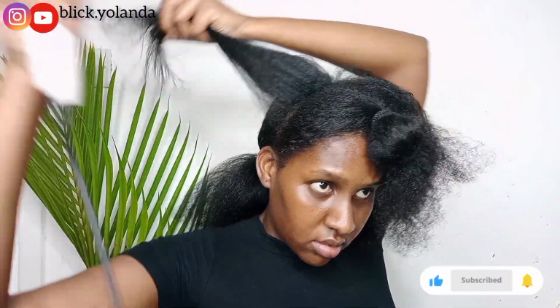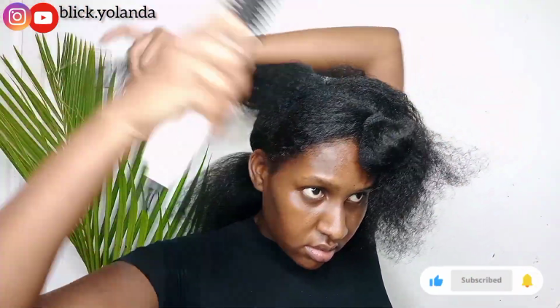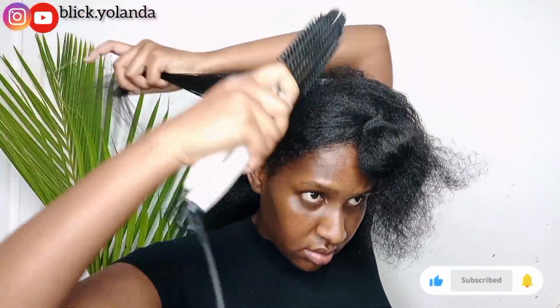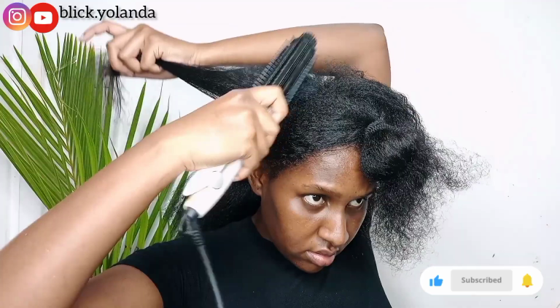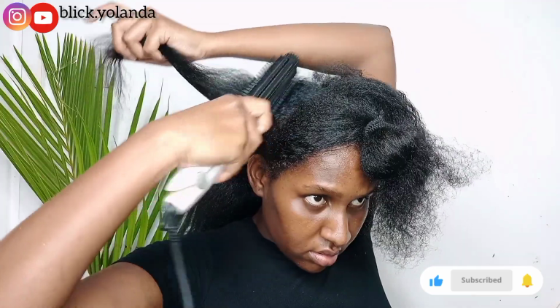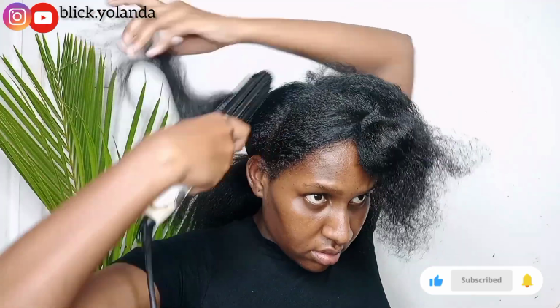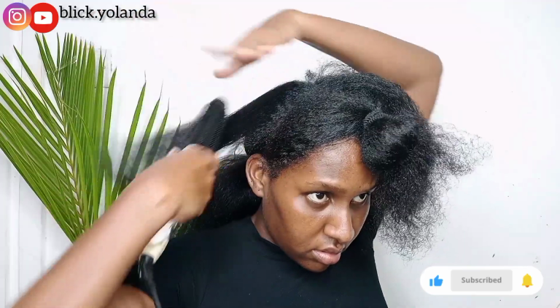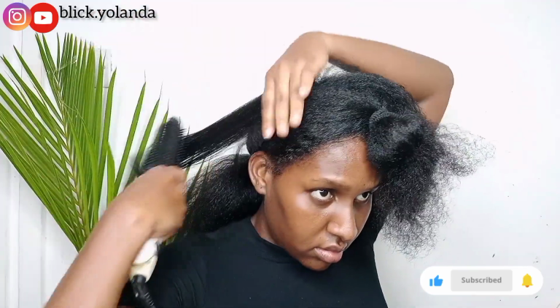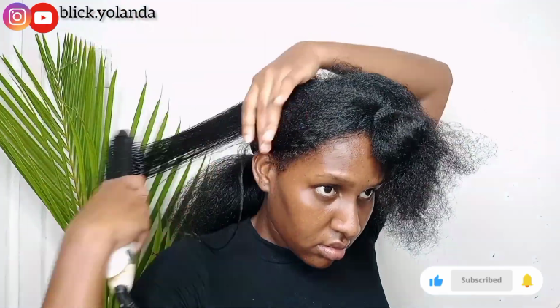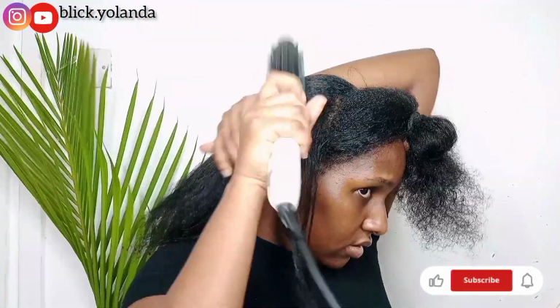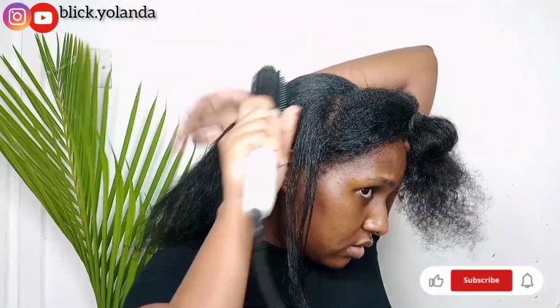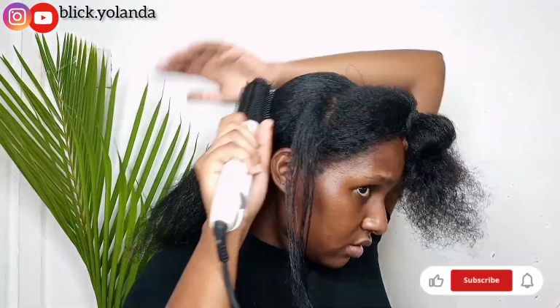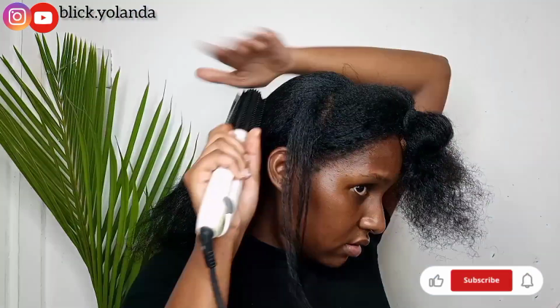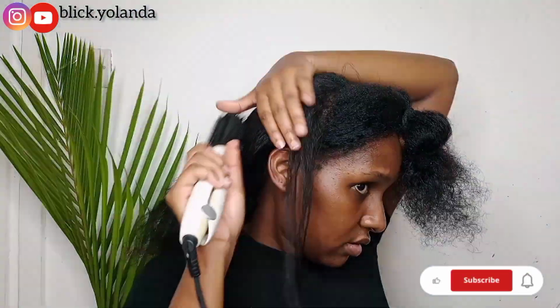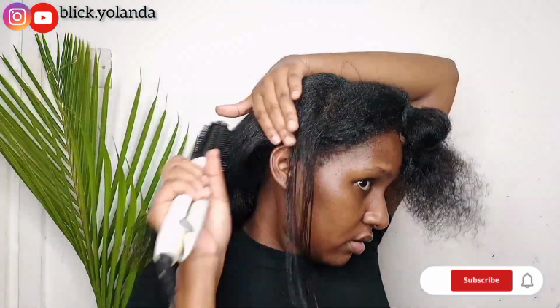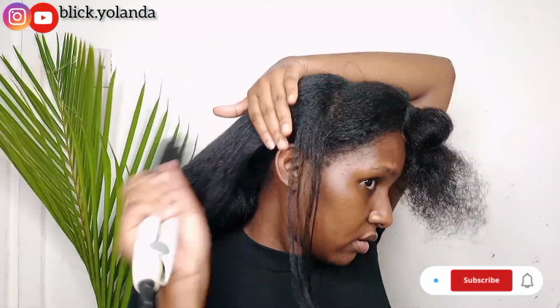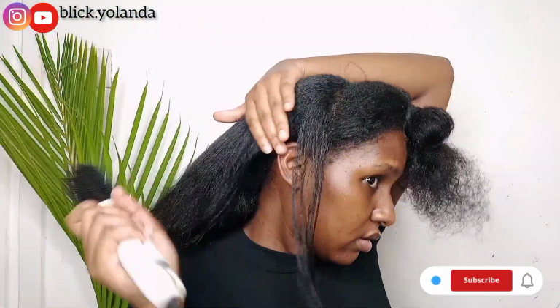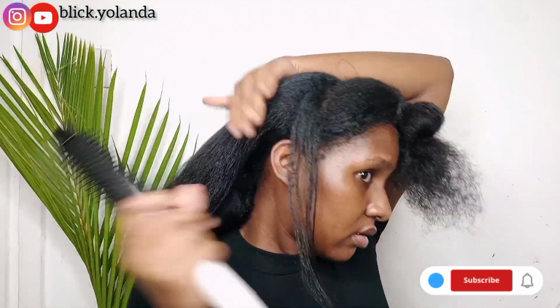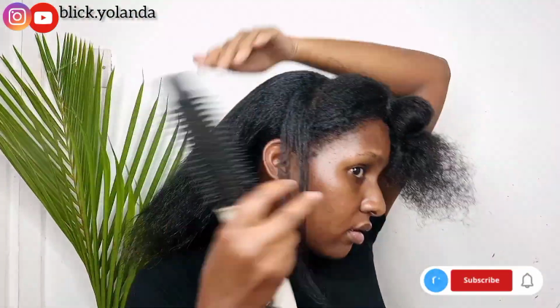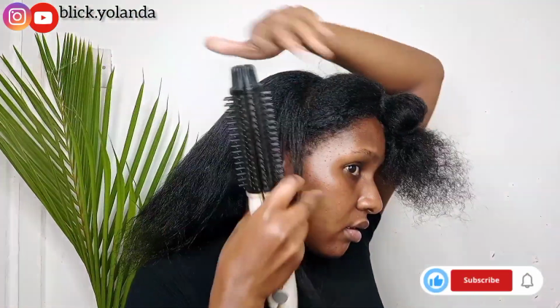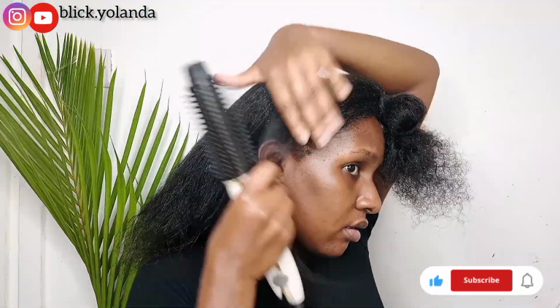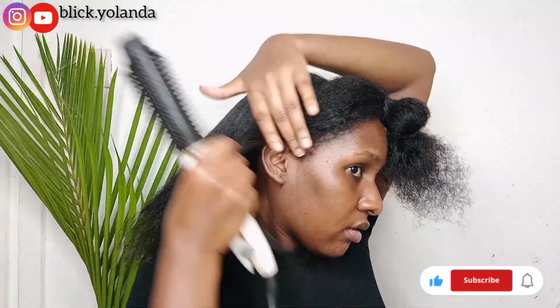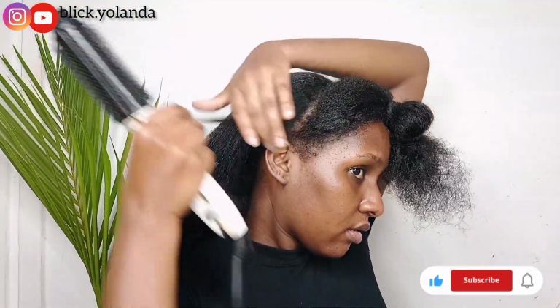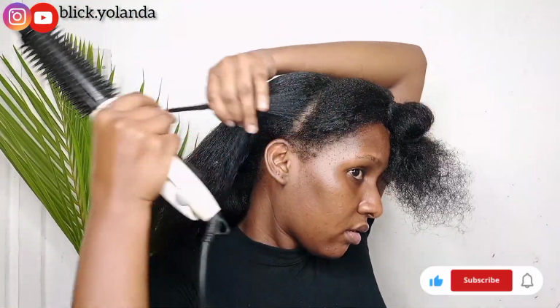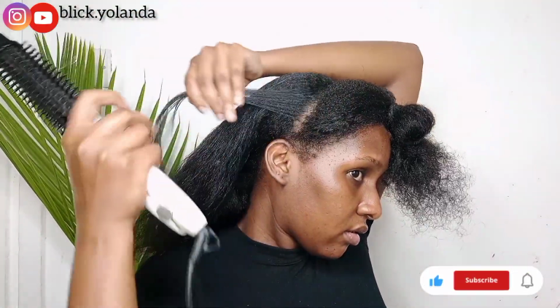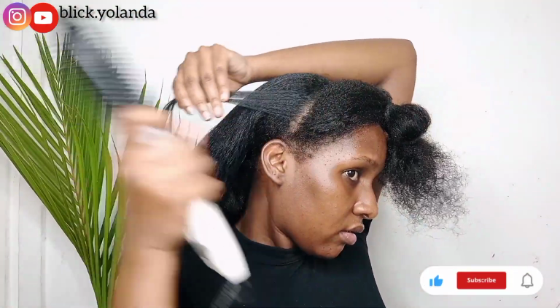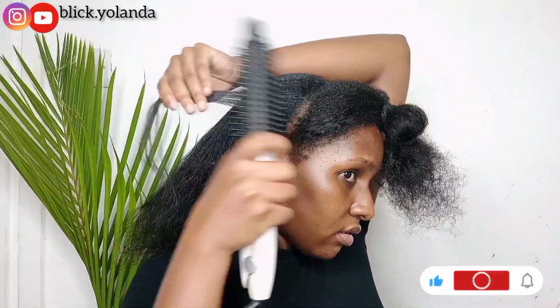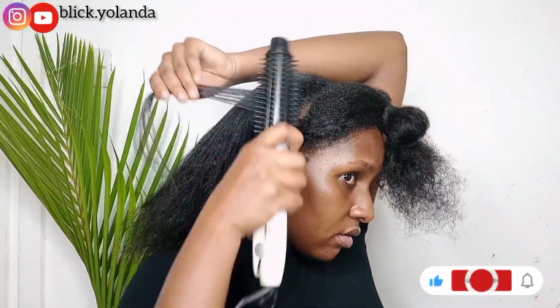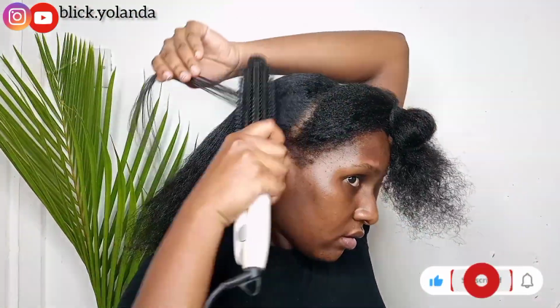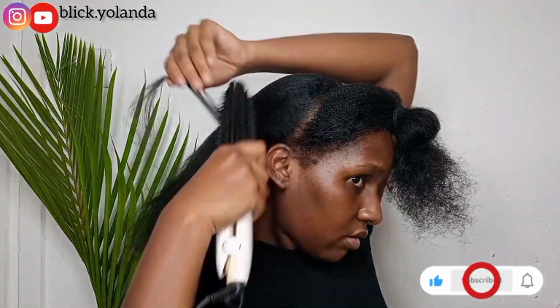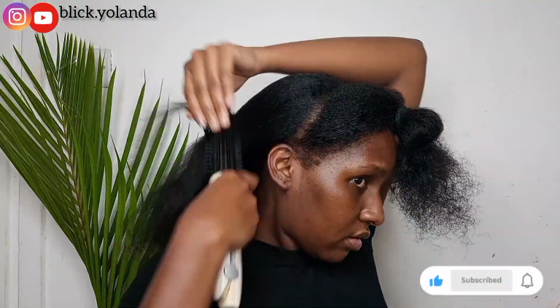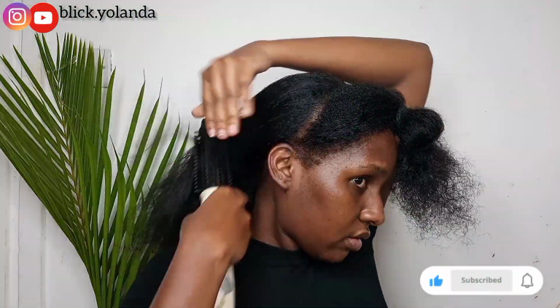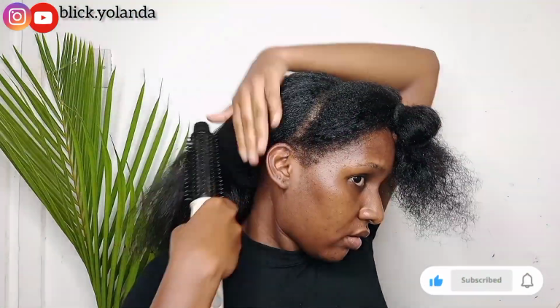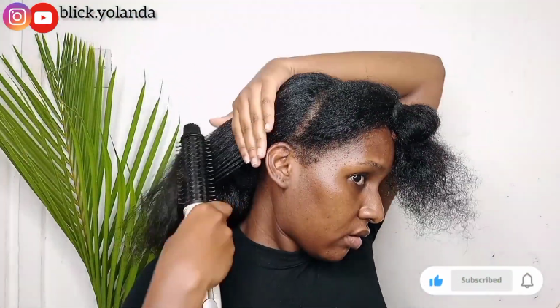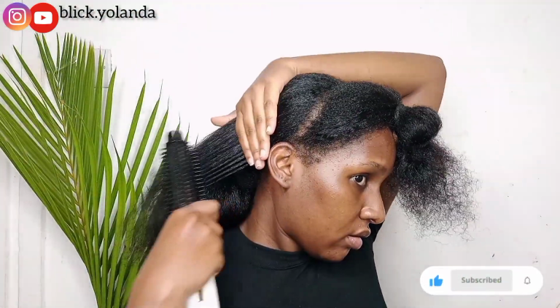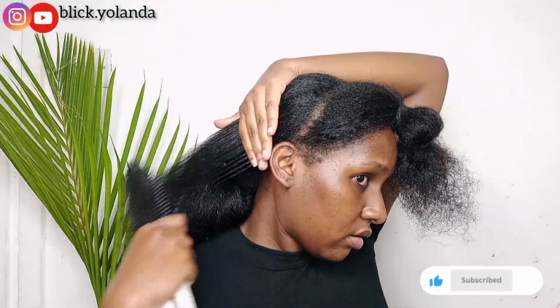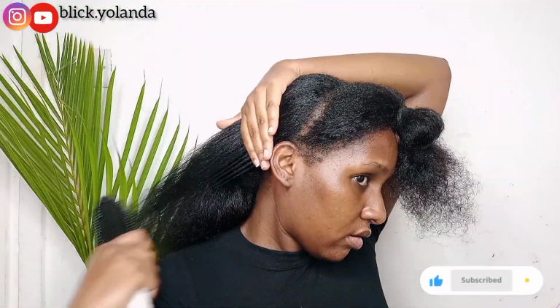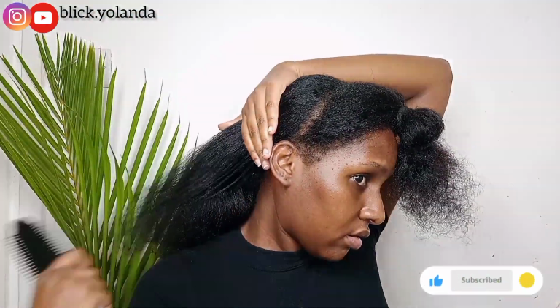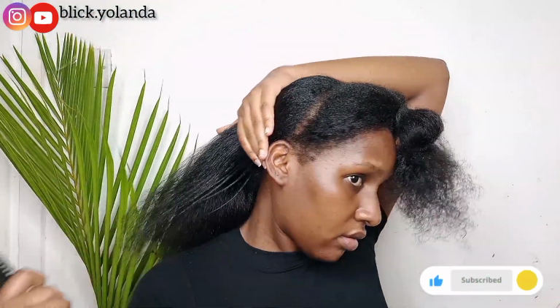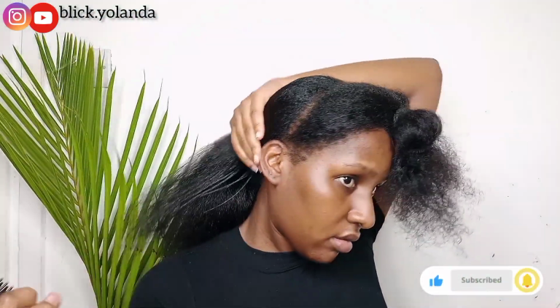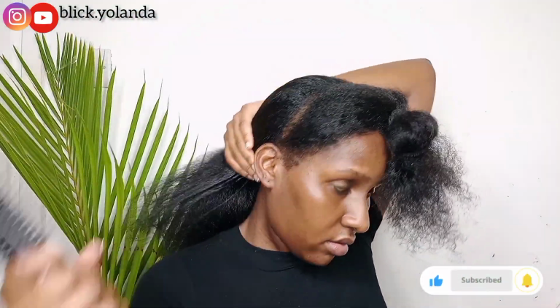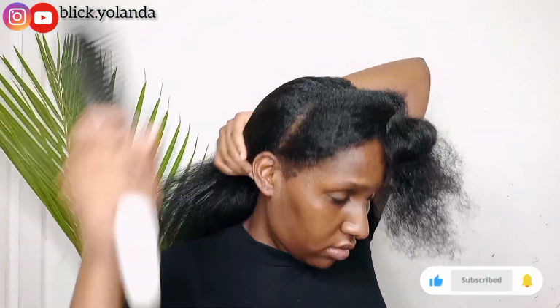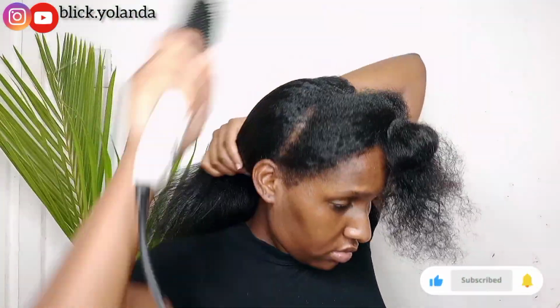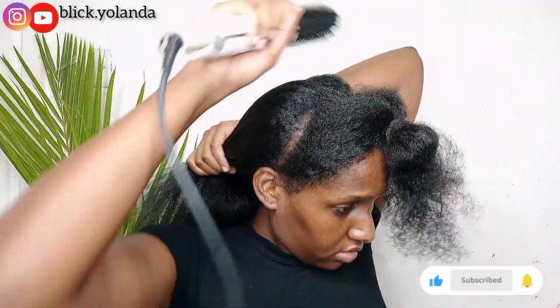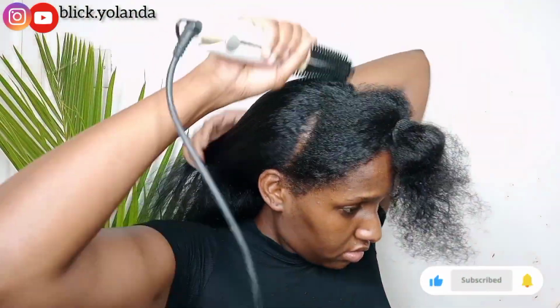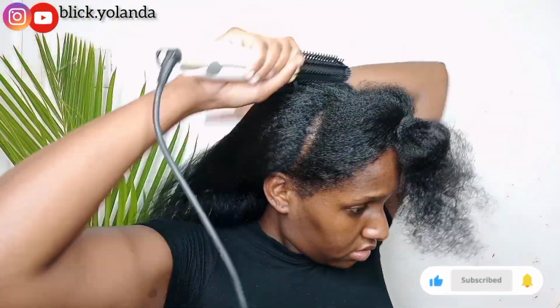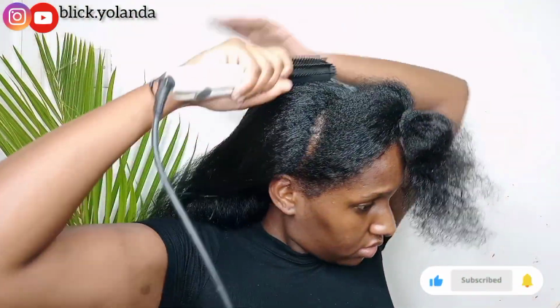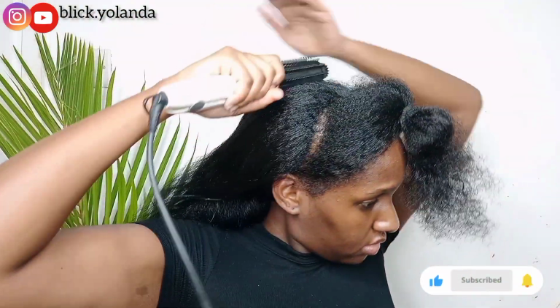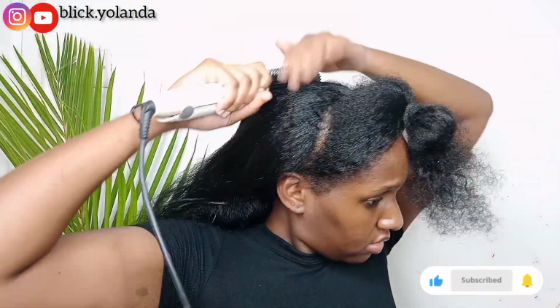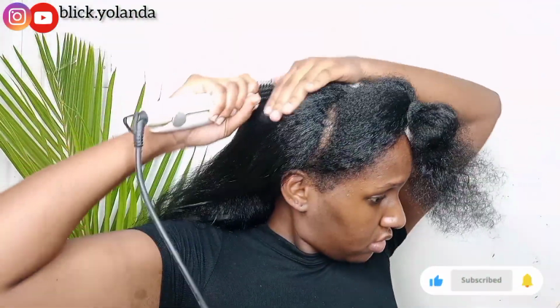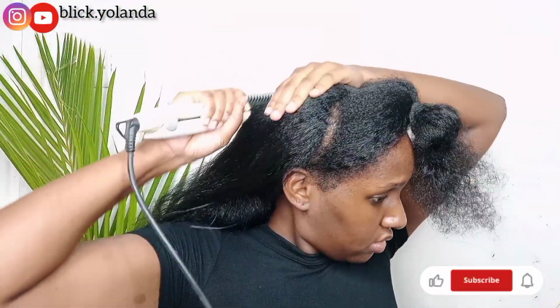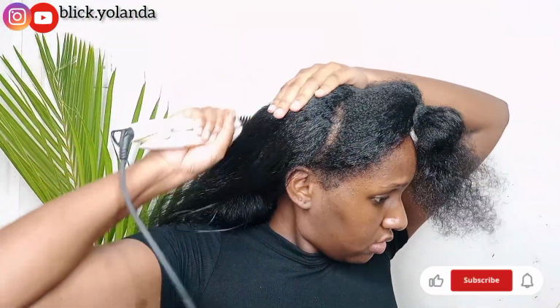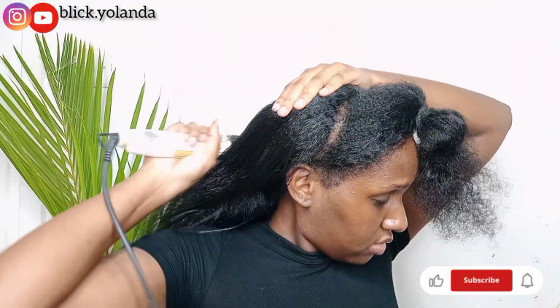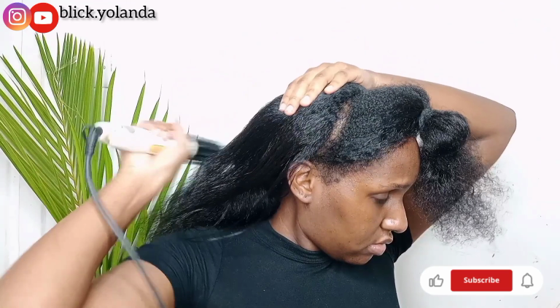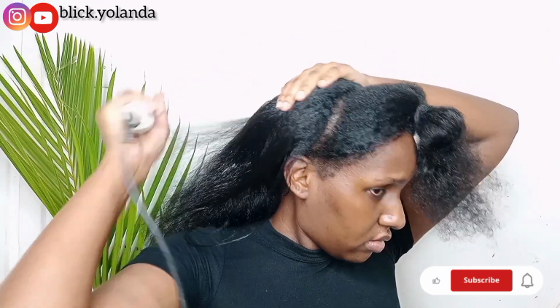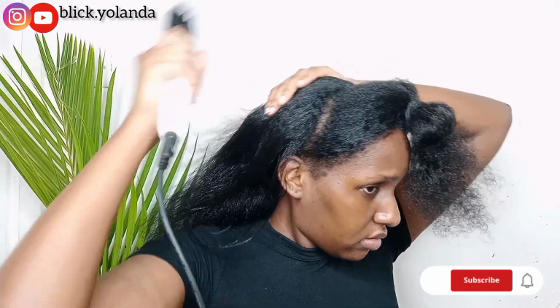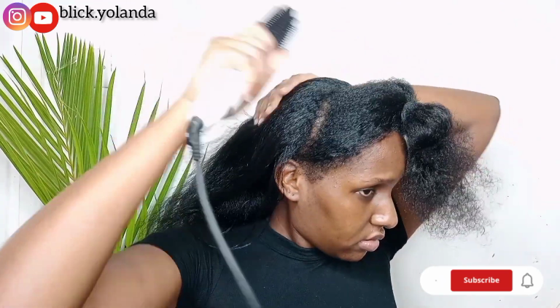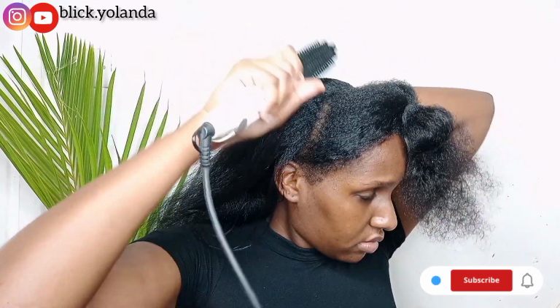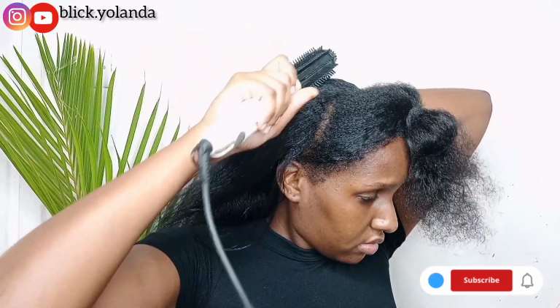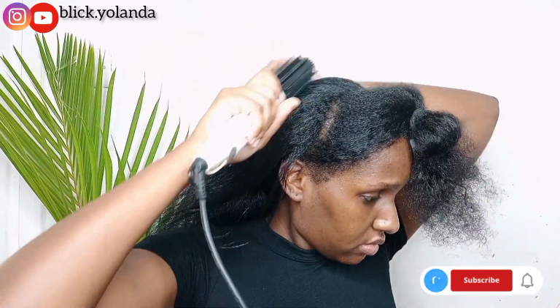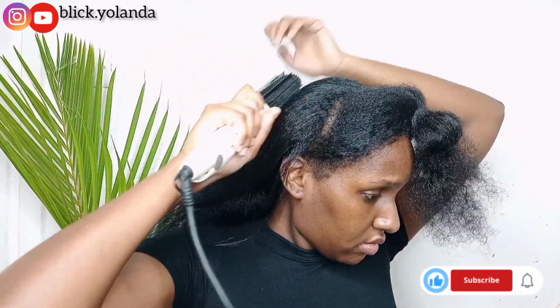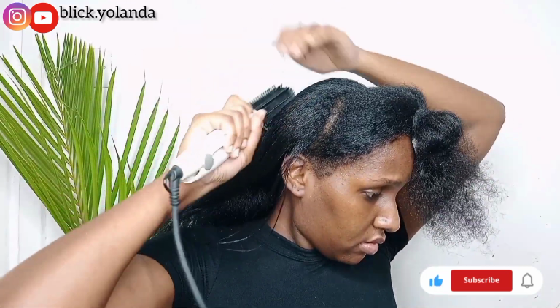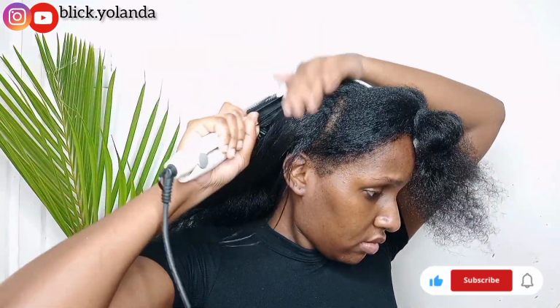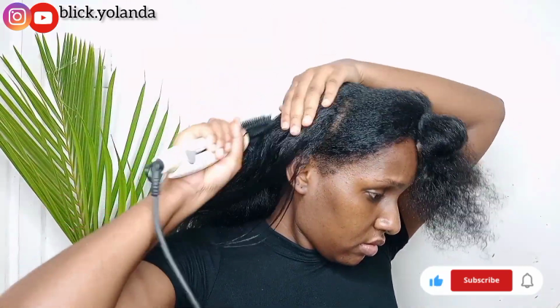If you've come this far in the video, don't forget to like, comment, and subscribe, and let me know what you think in the comment section.